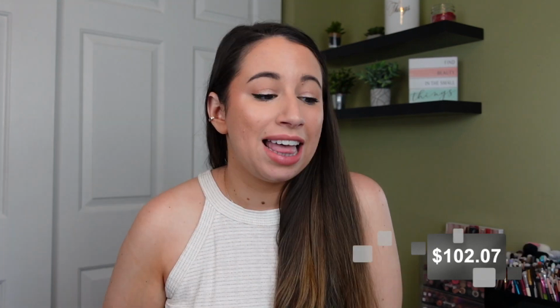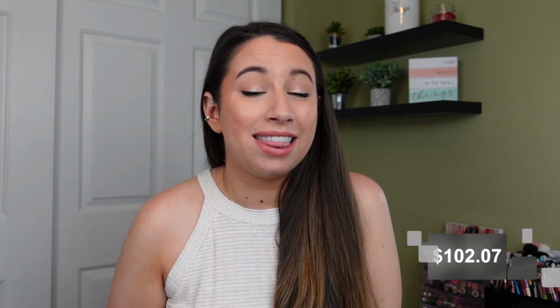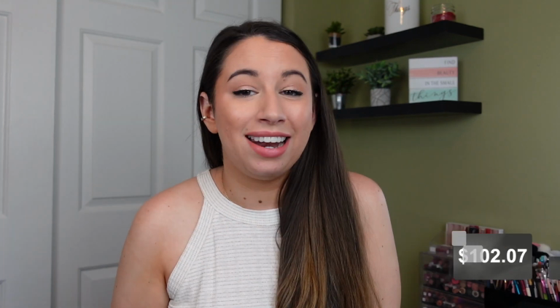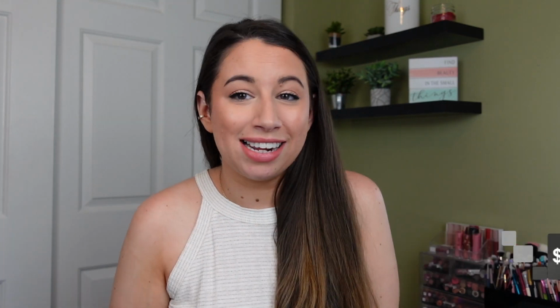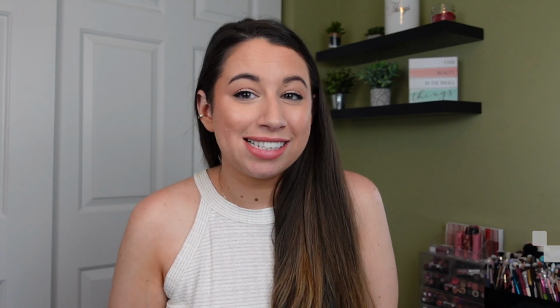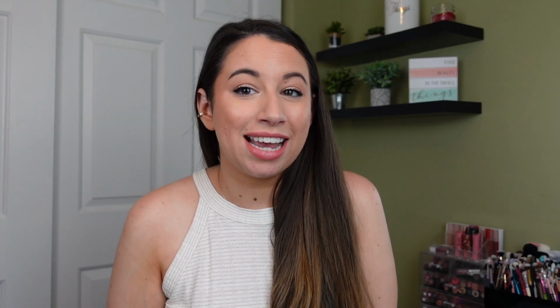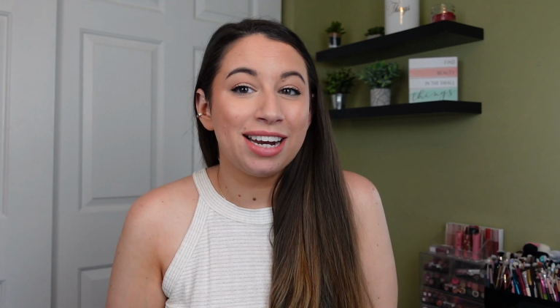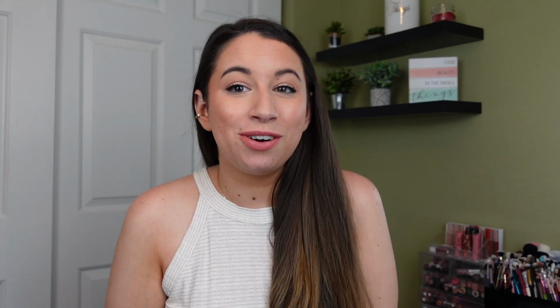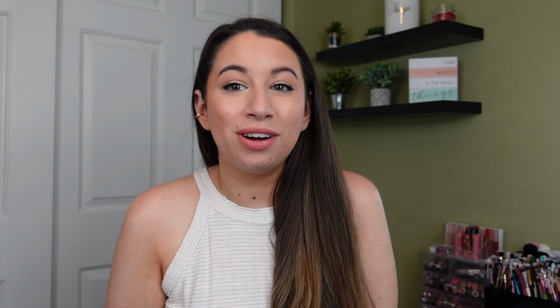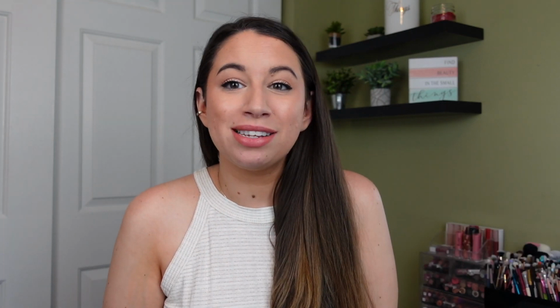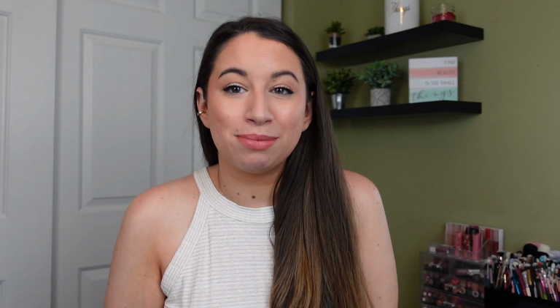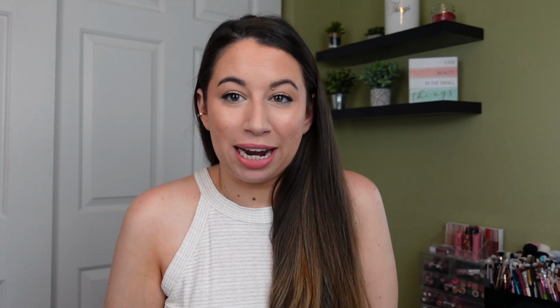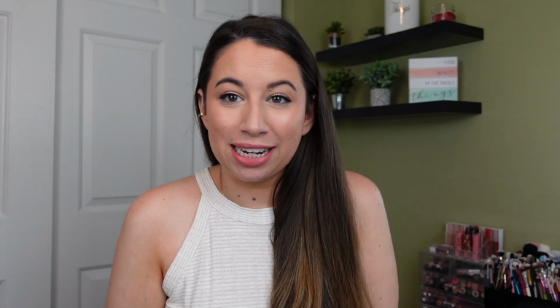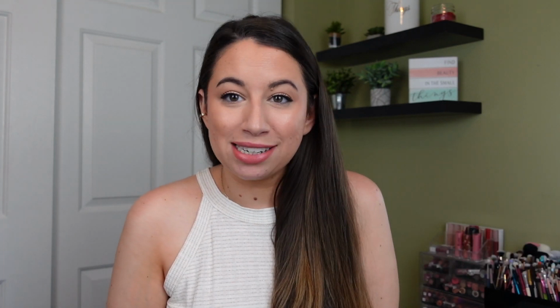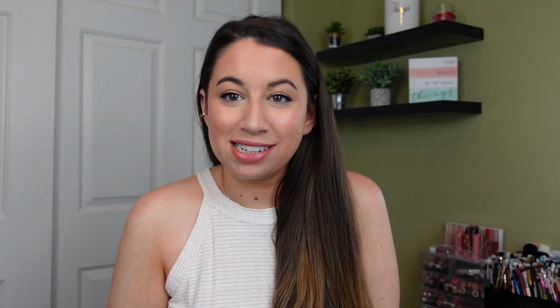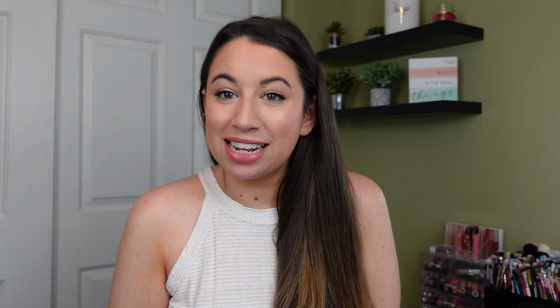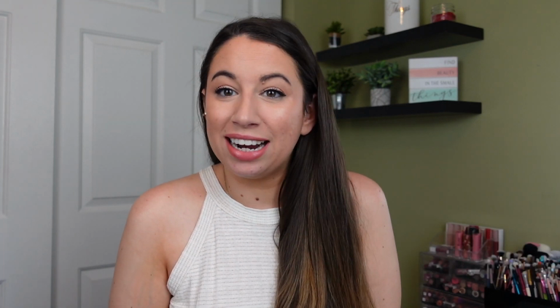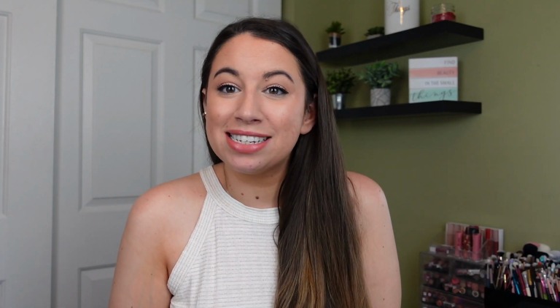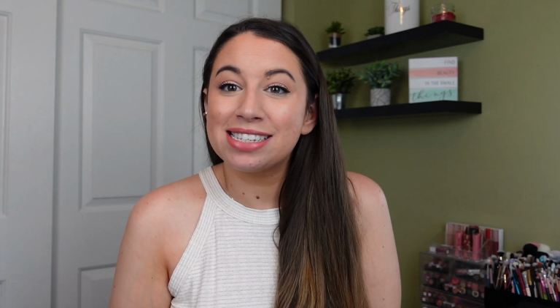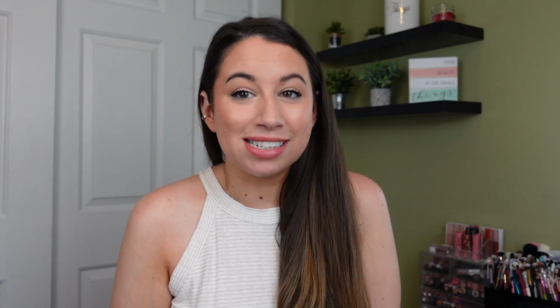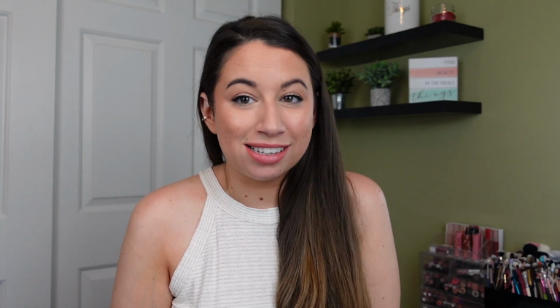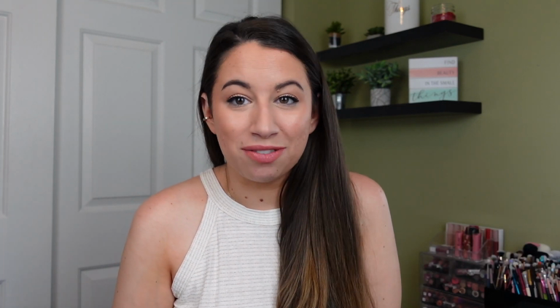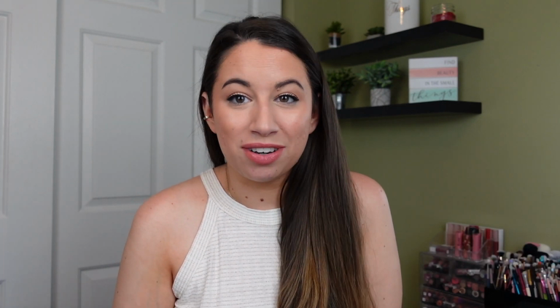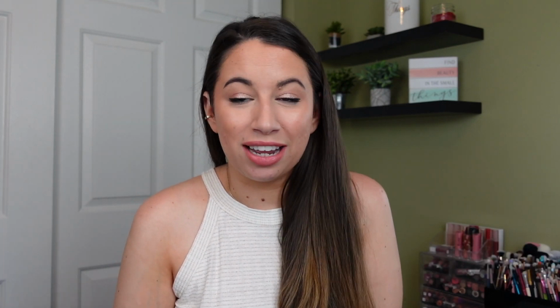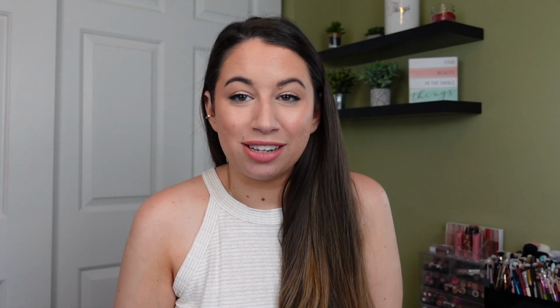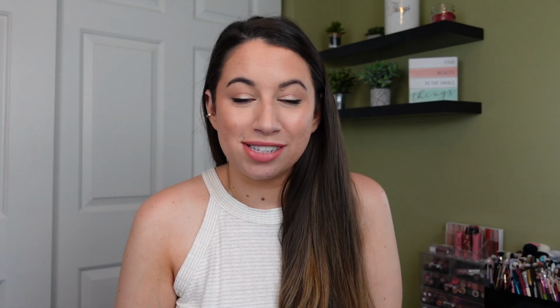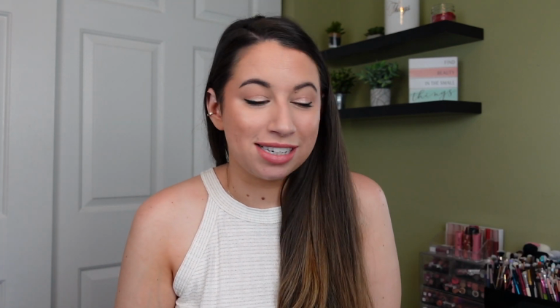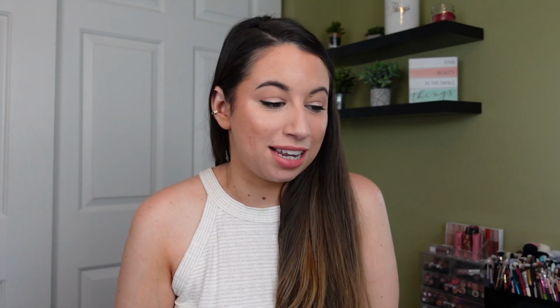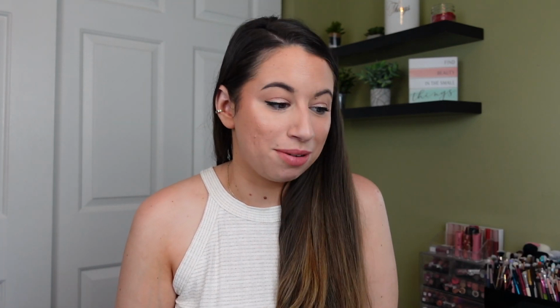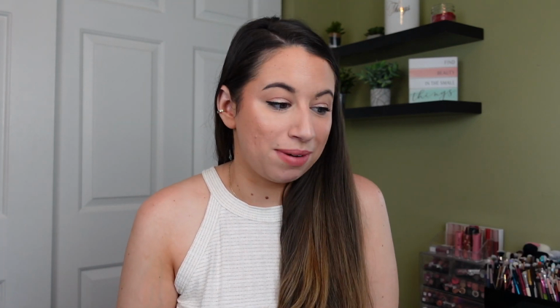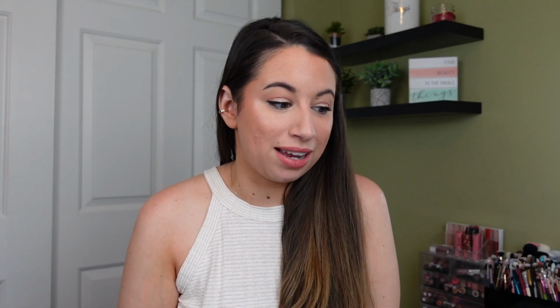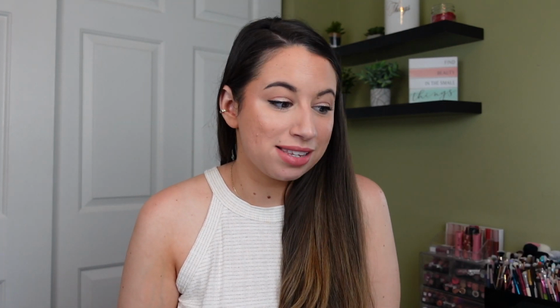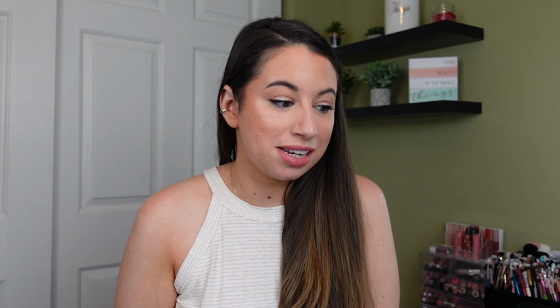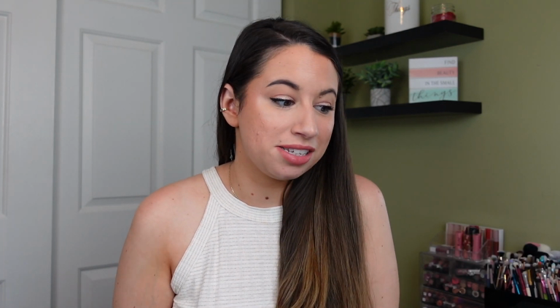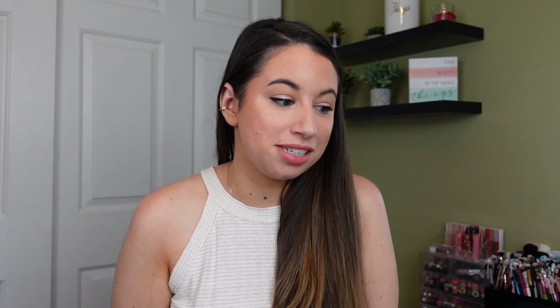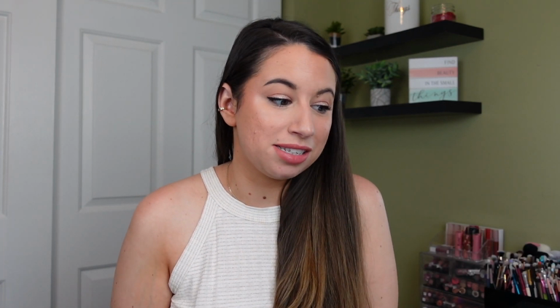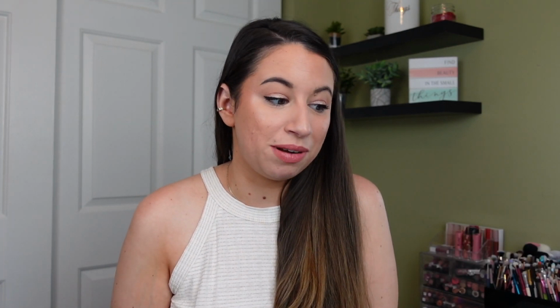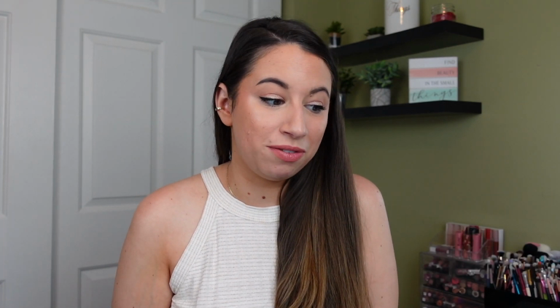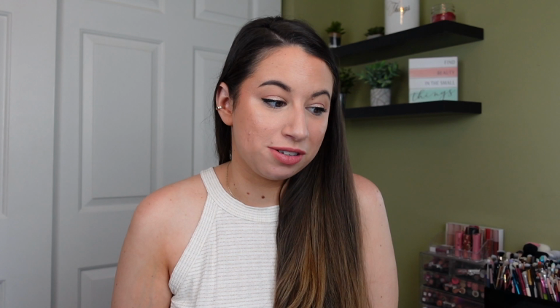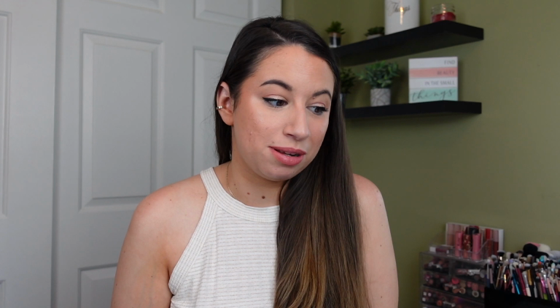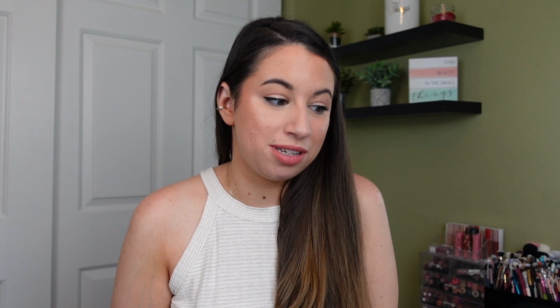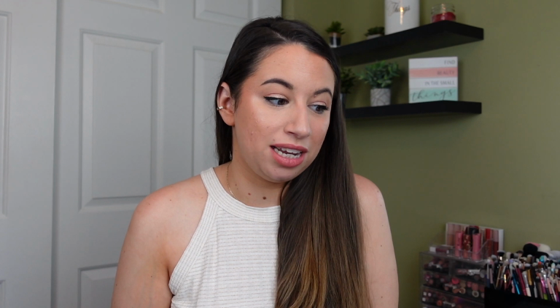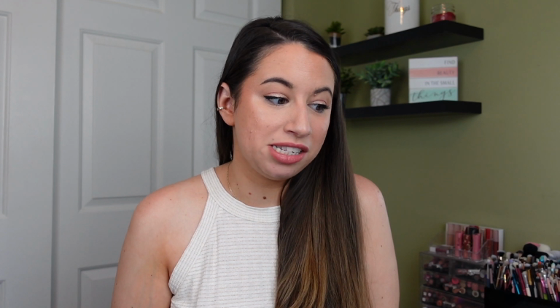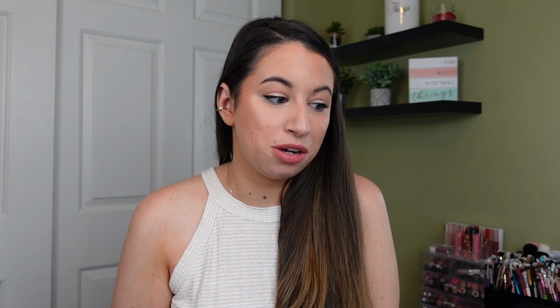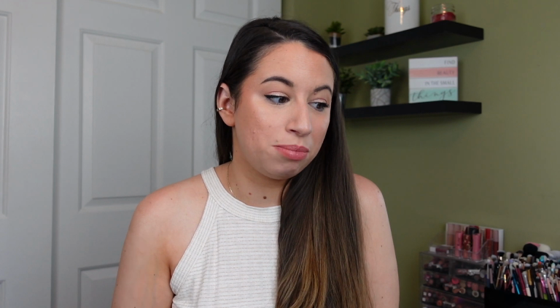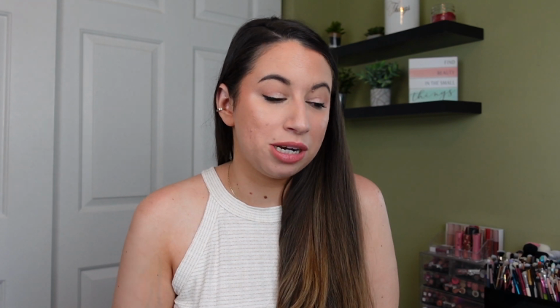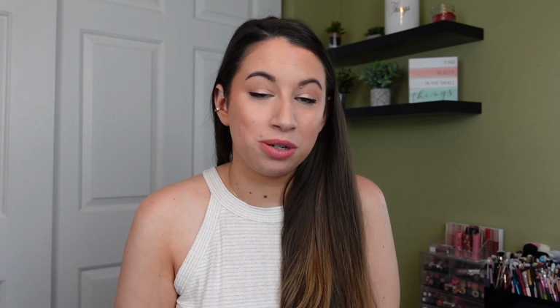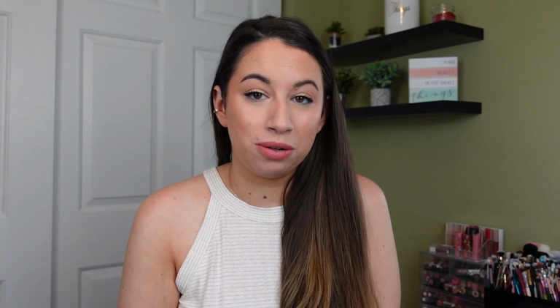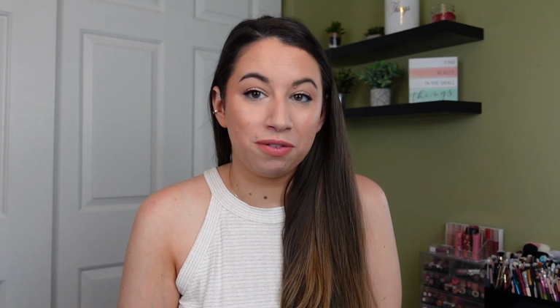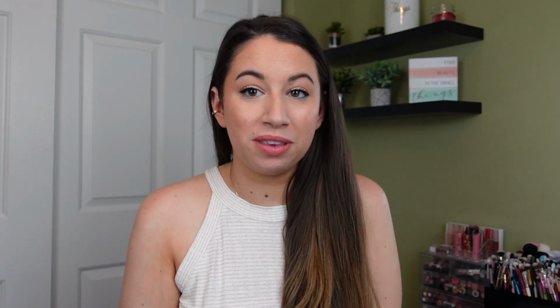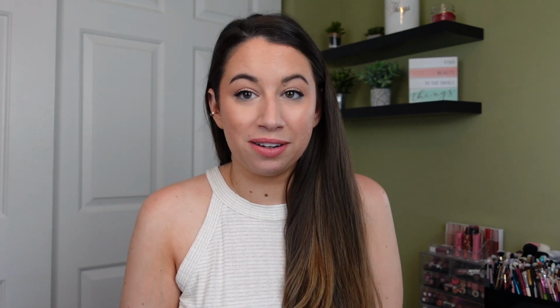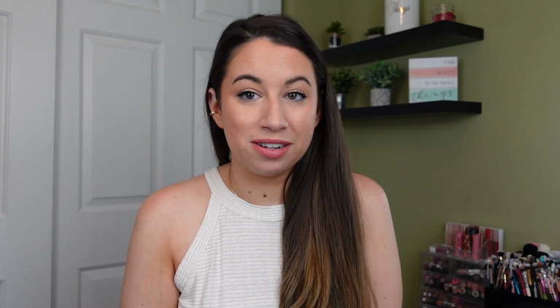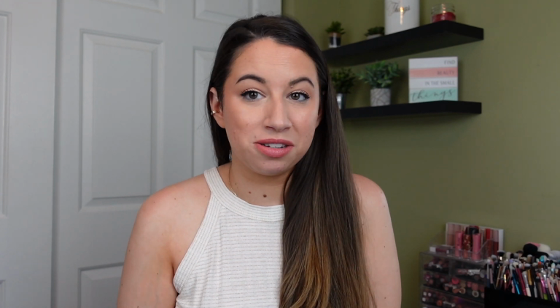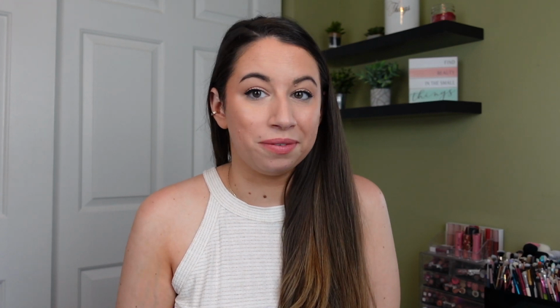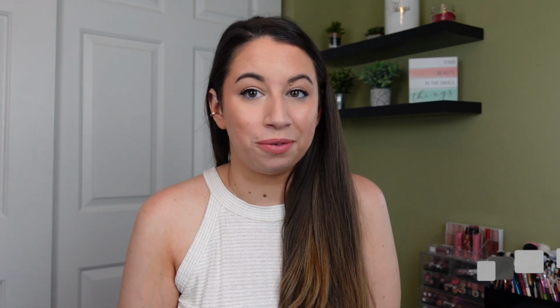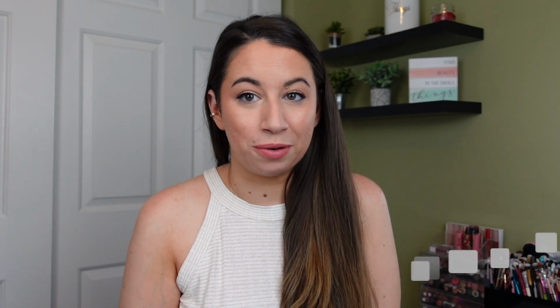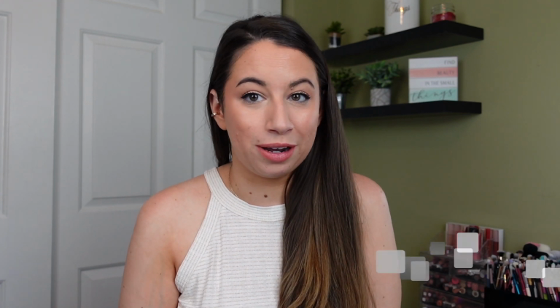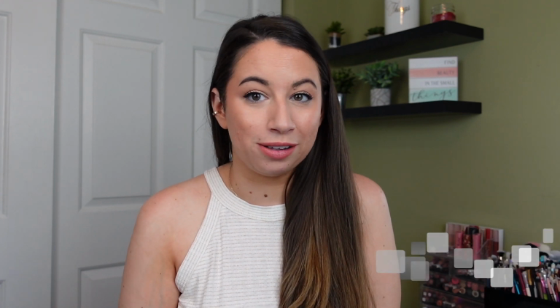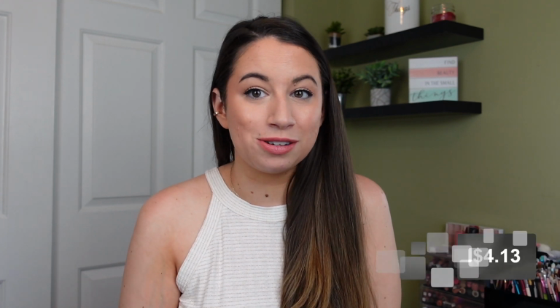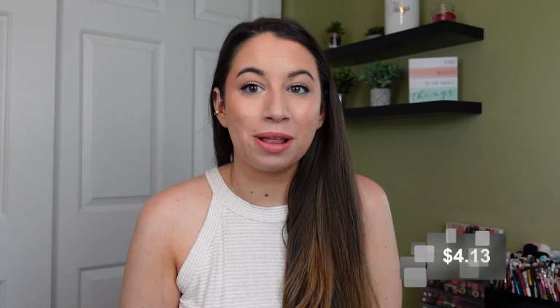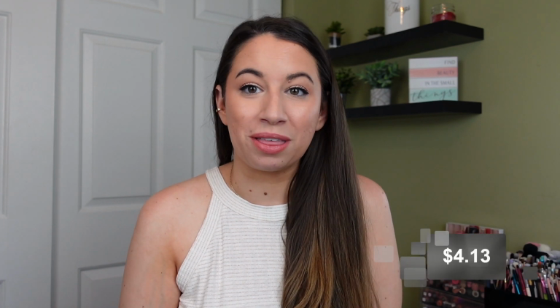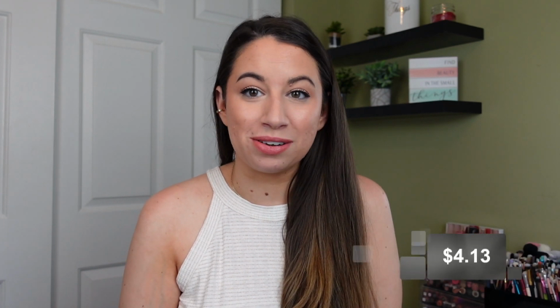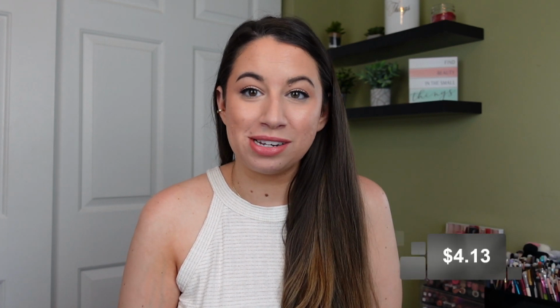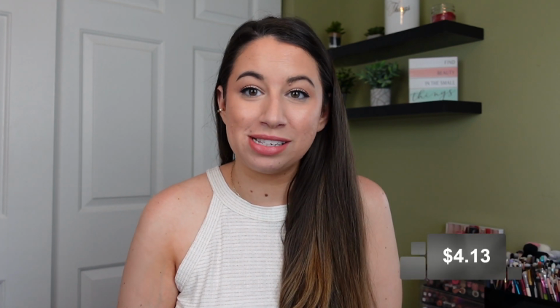For the masks category, I still haven't used another mask since my first update, so my total for the year is still $4.13.